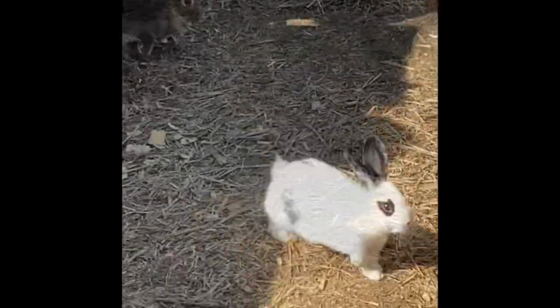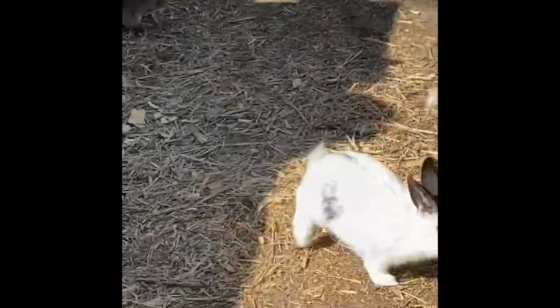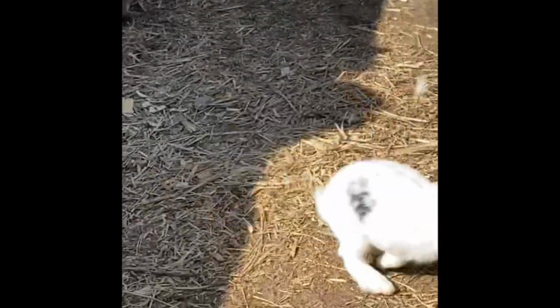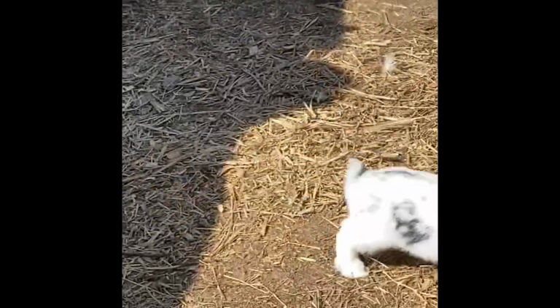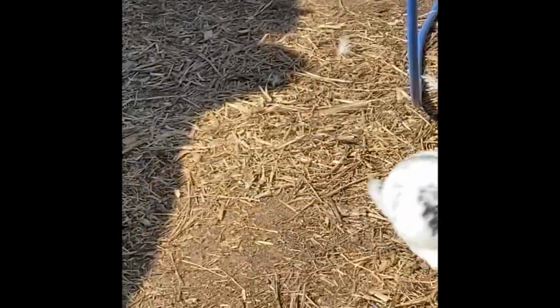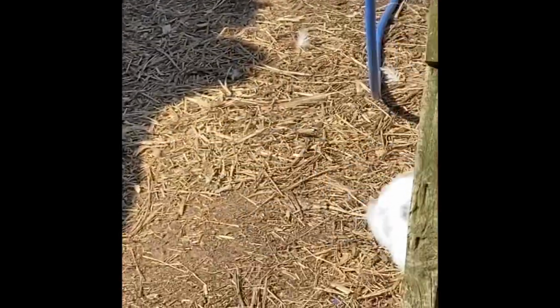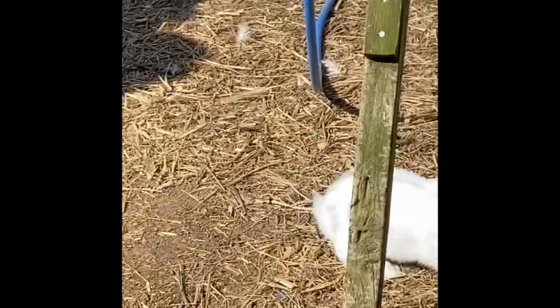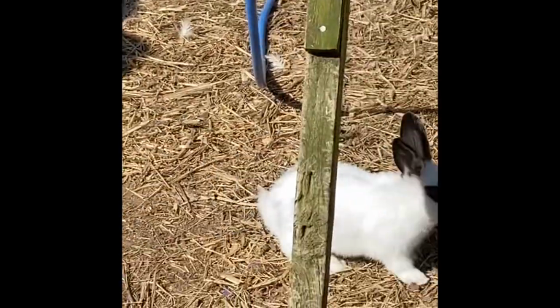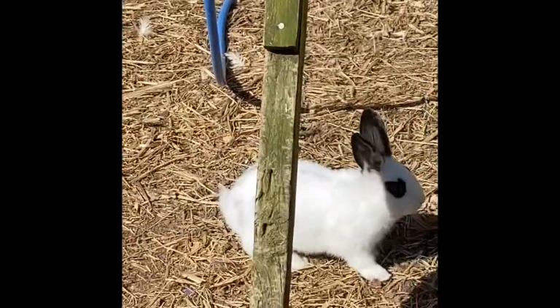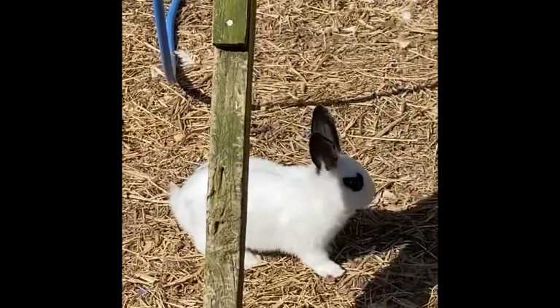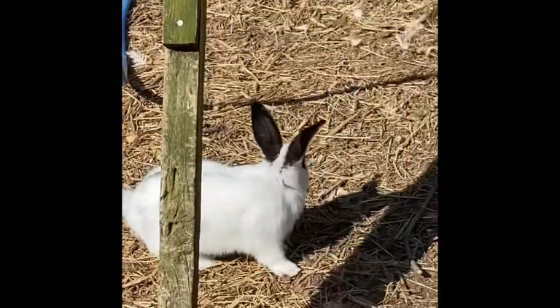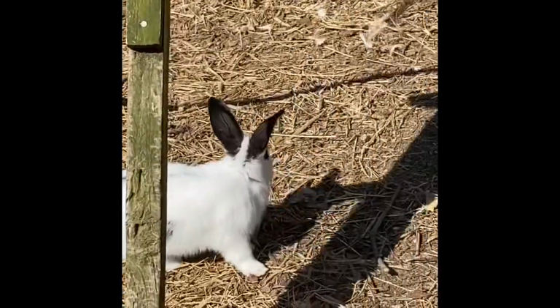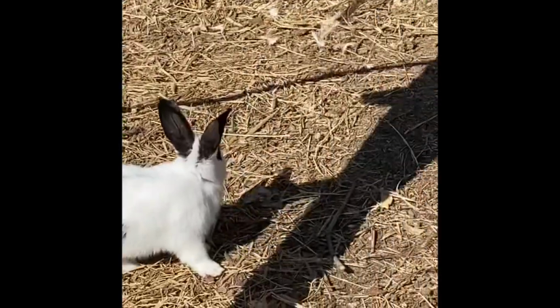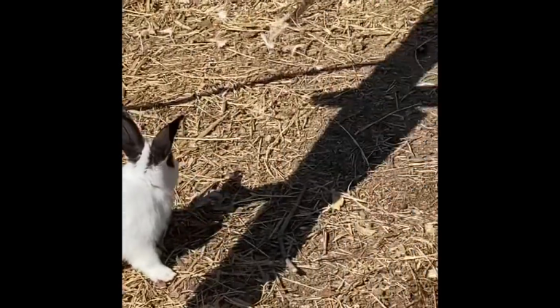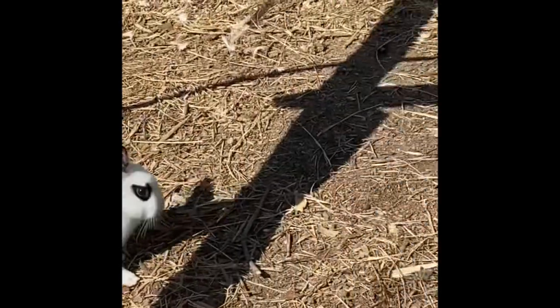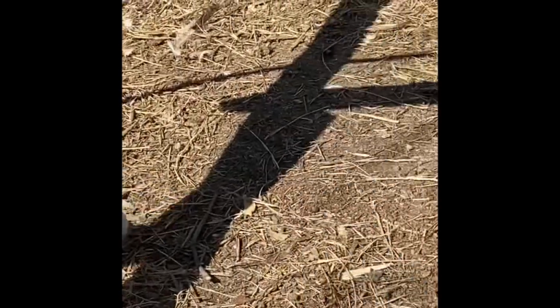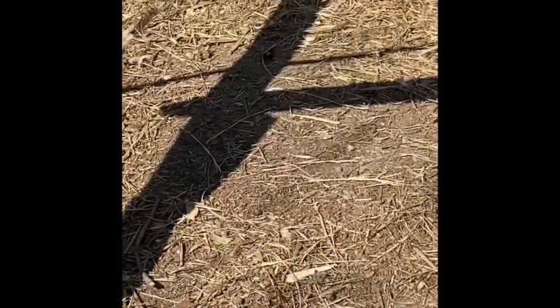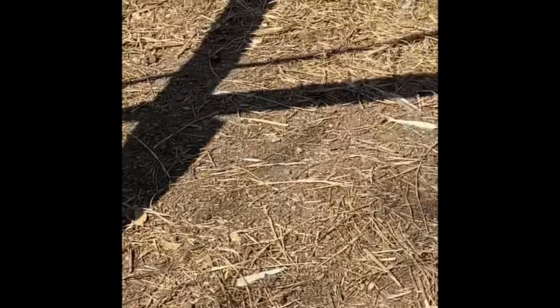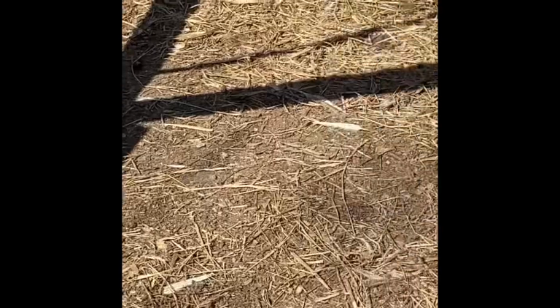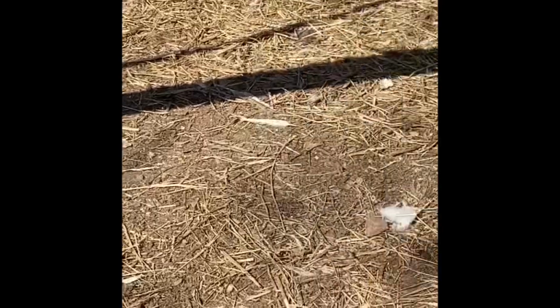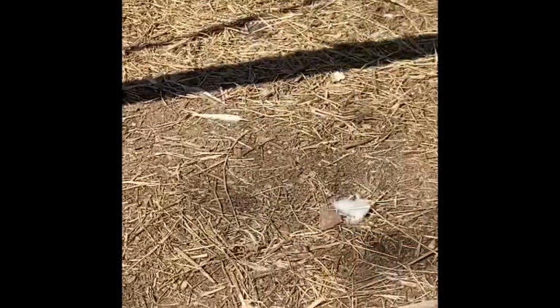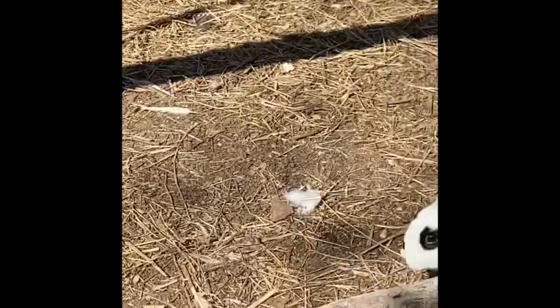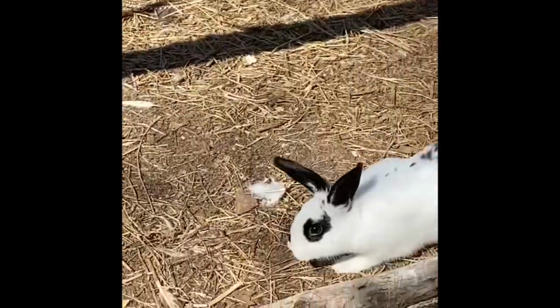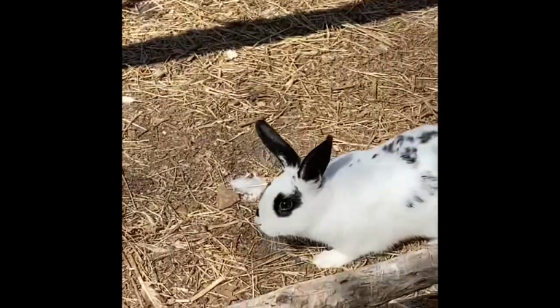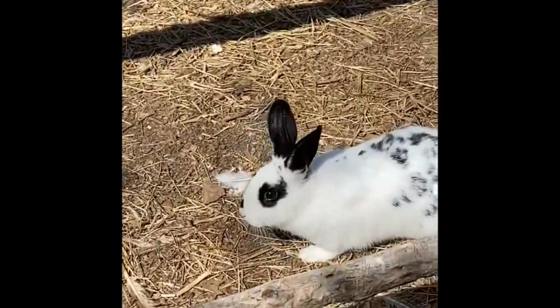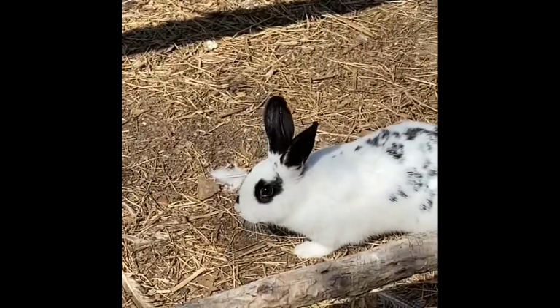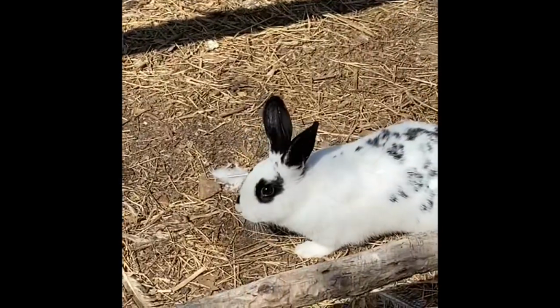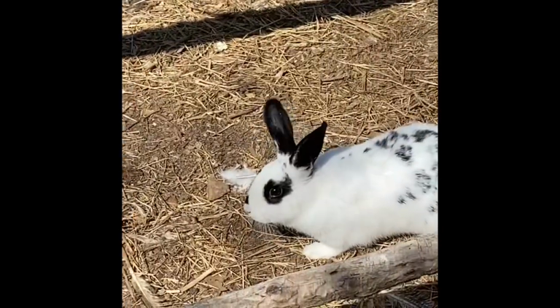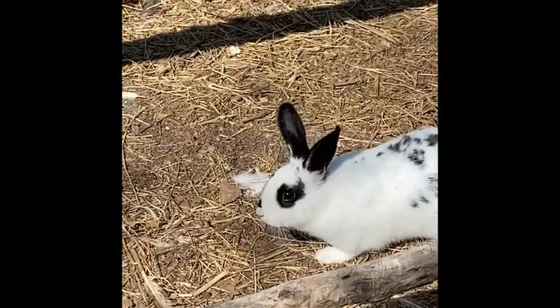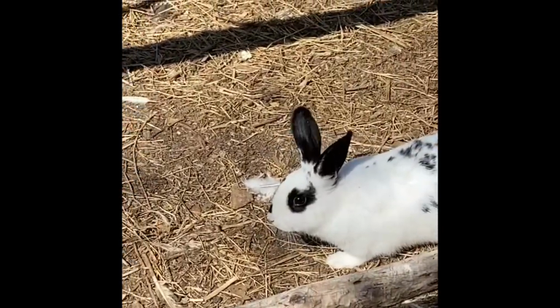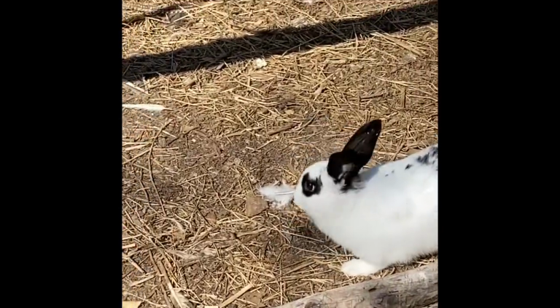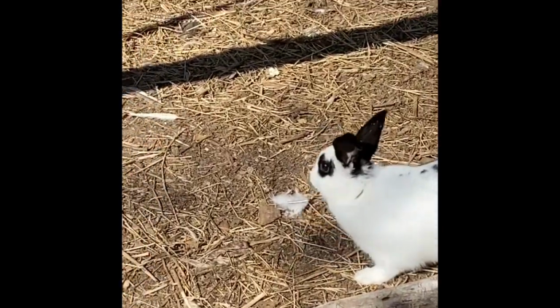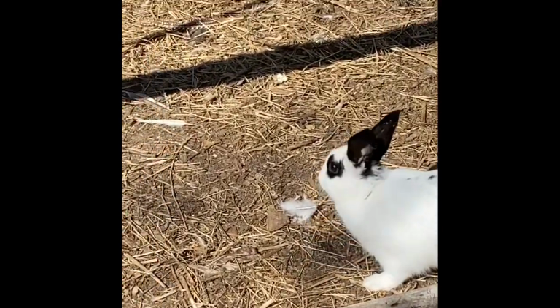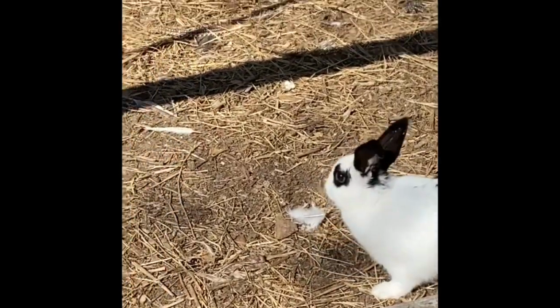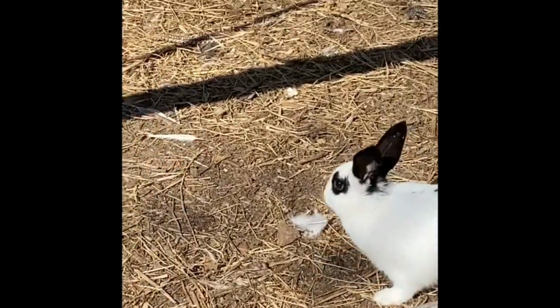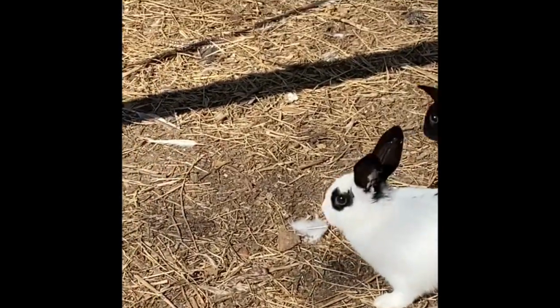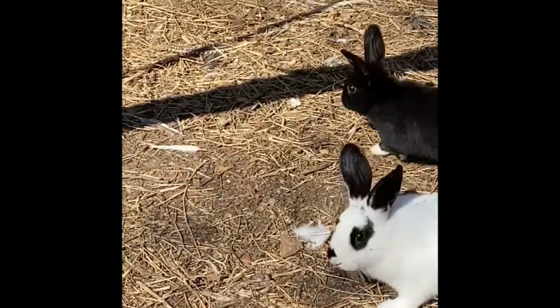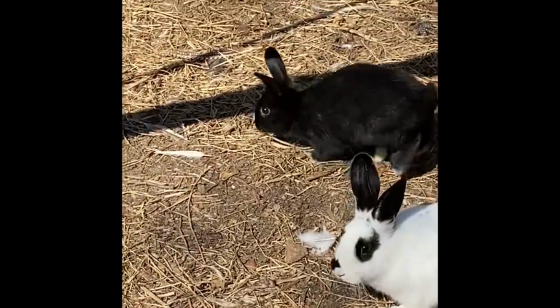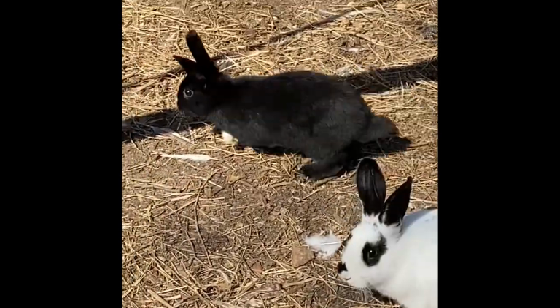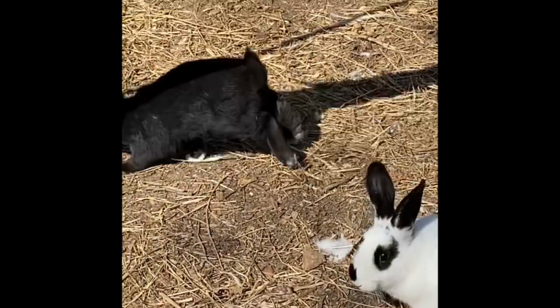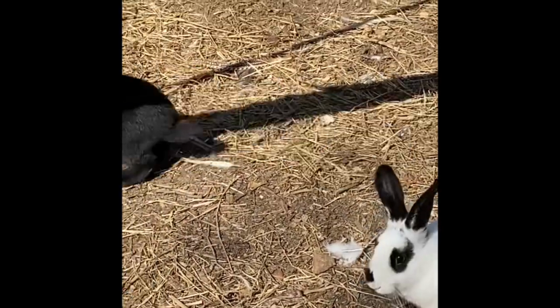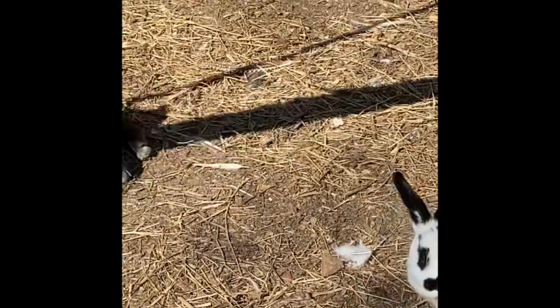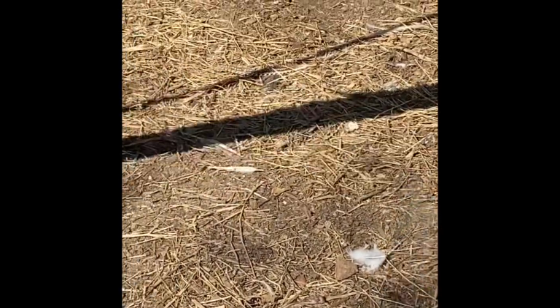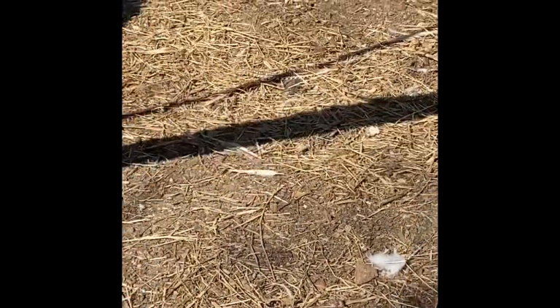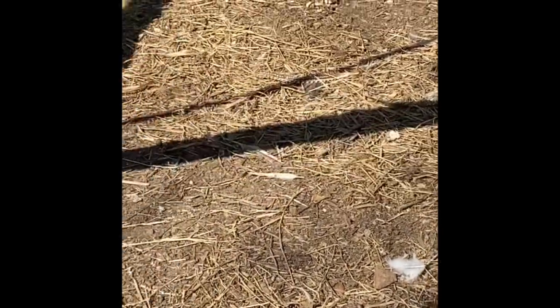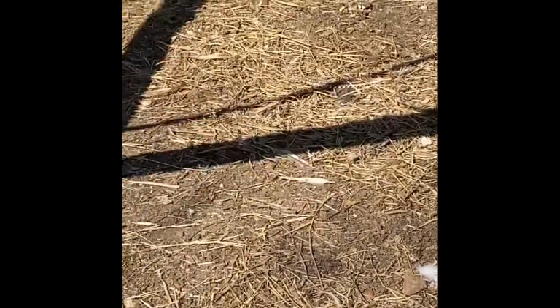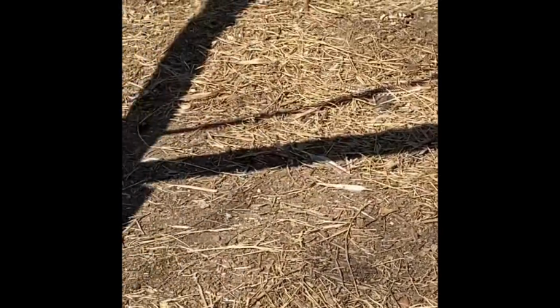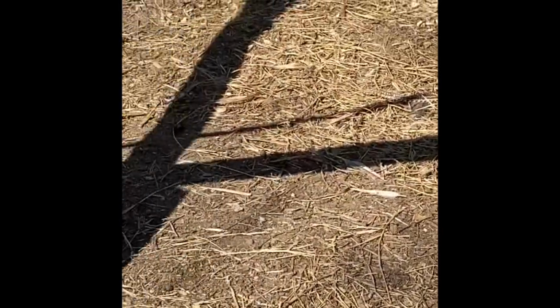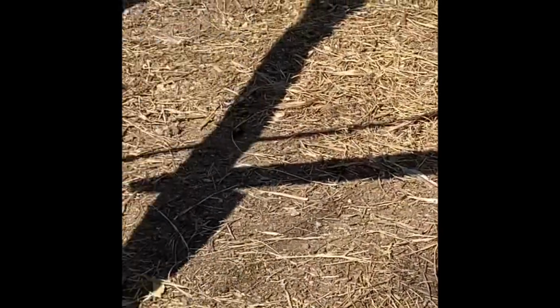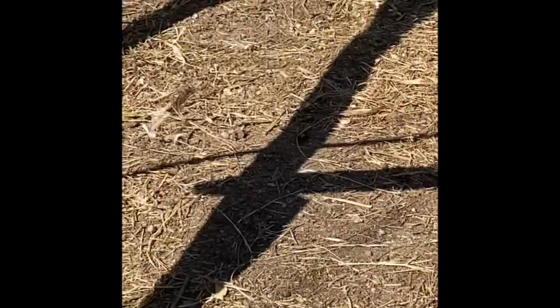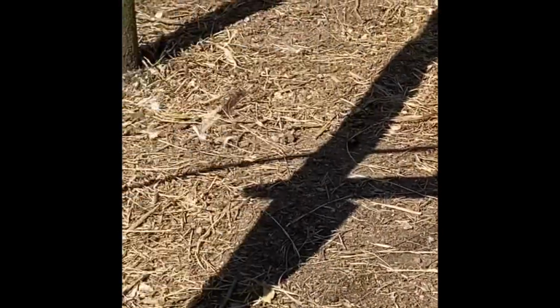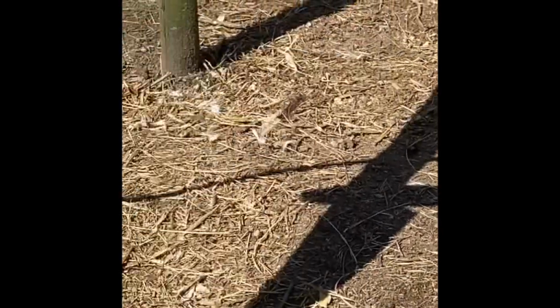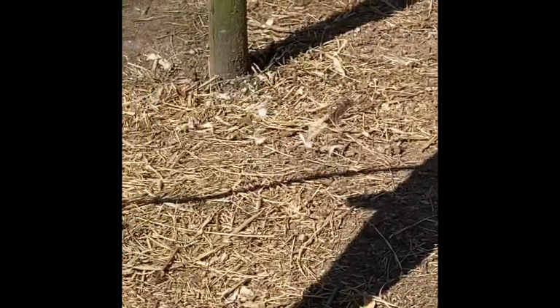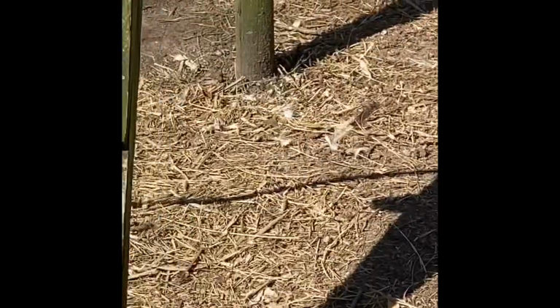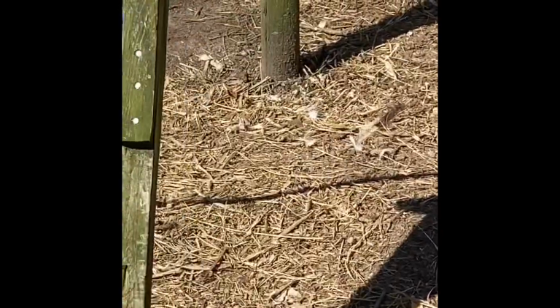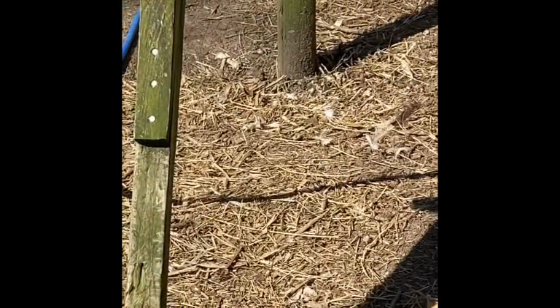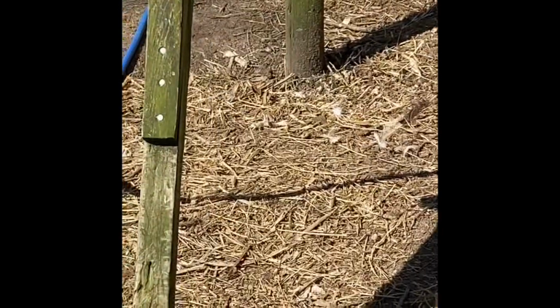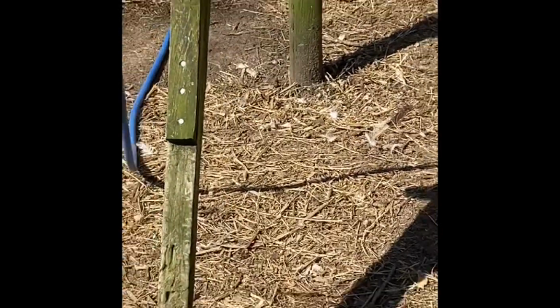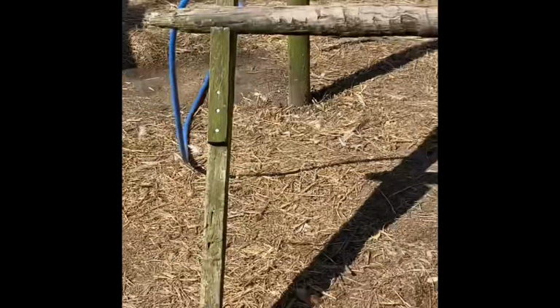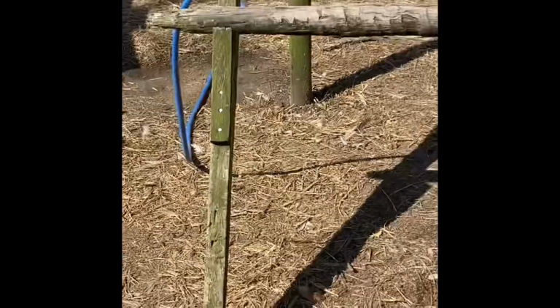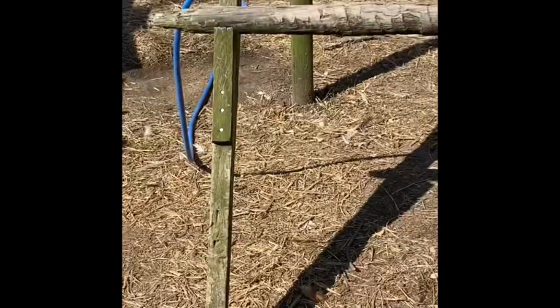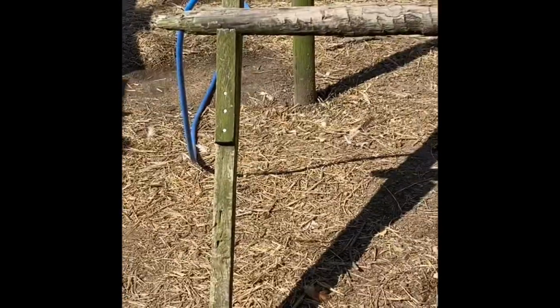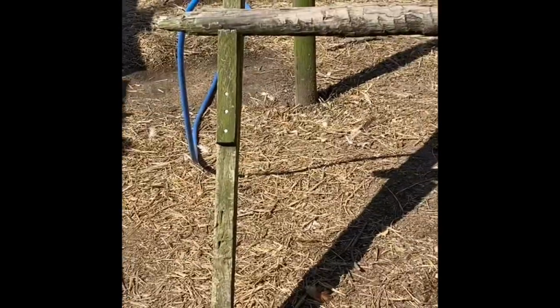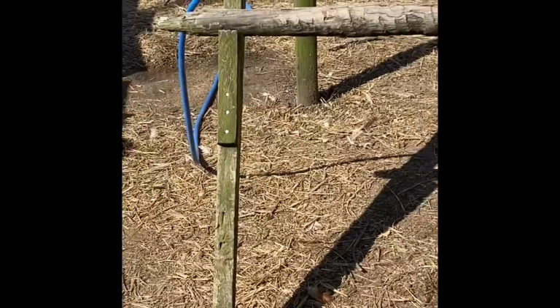Well, this is your first glimpse of the rabbit colony. Don't forget to give us a thumbs up and subscribe if you haven't. We'll see you again.